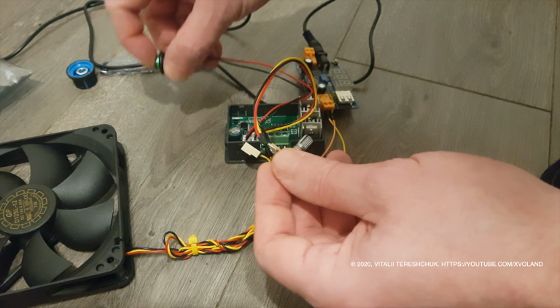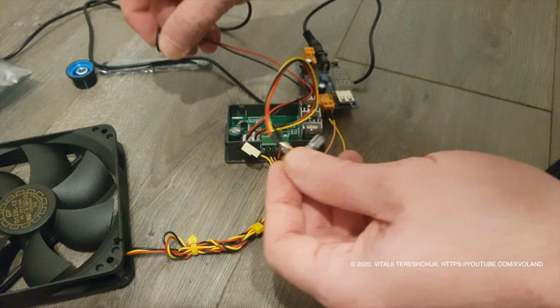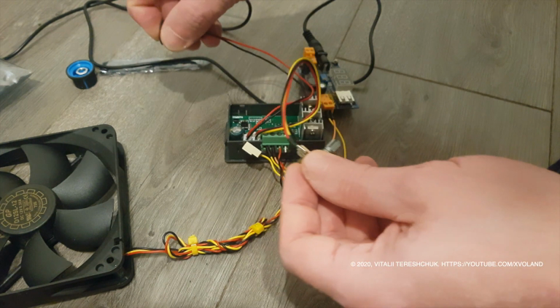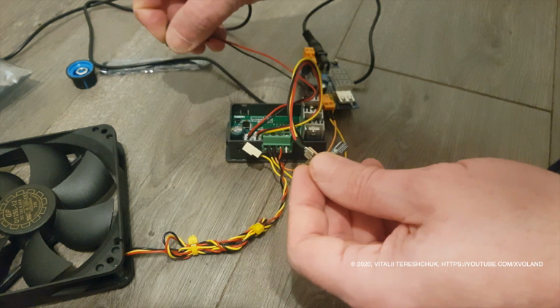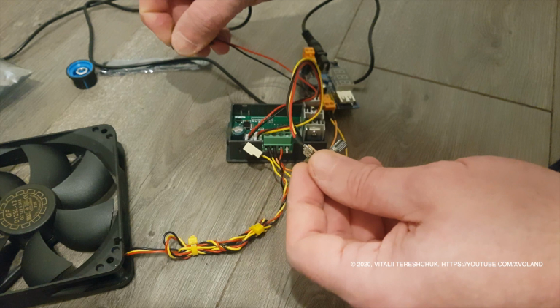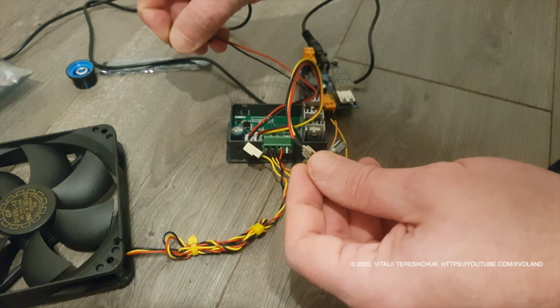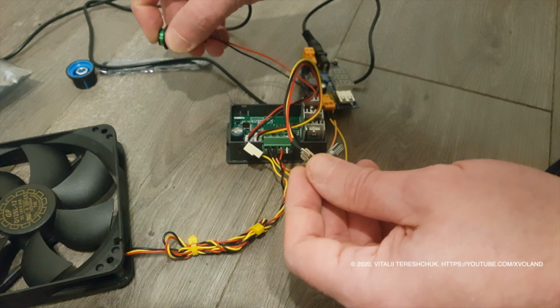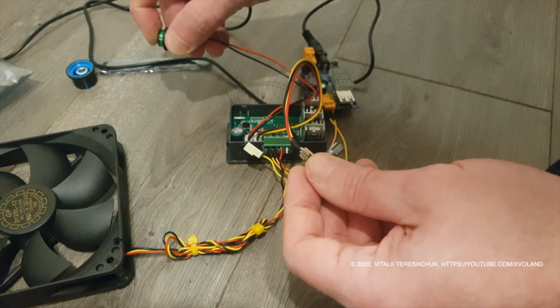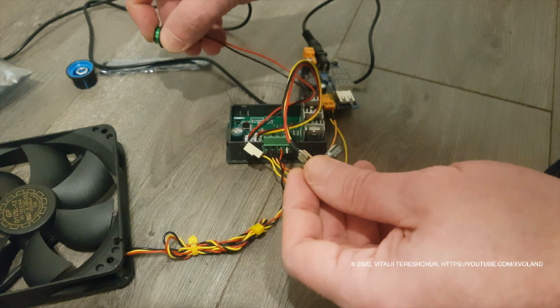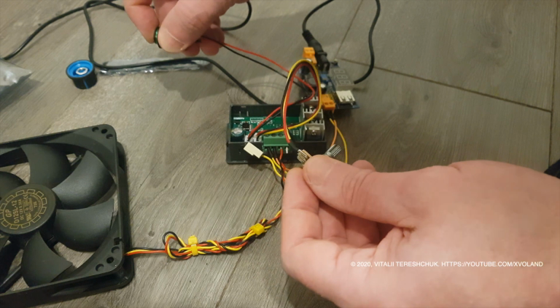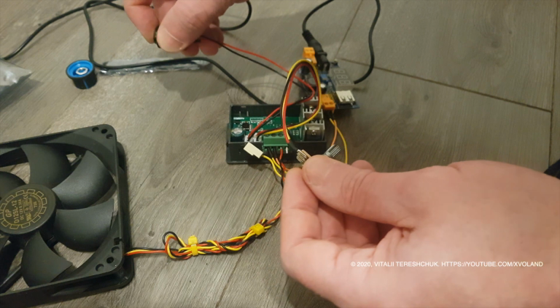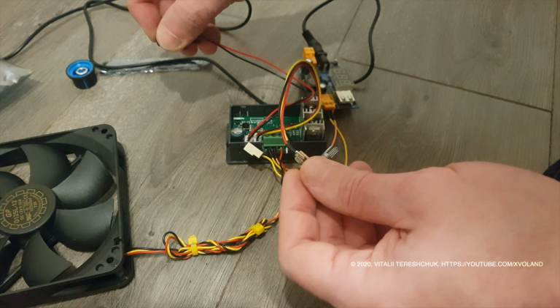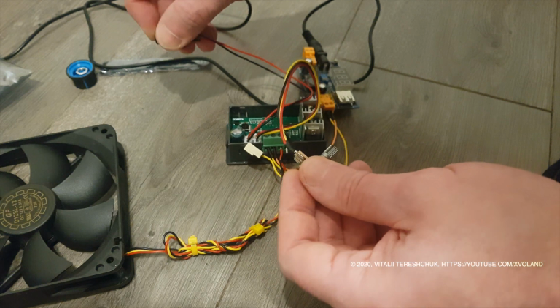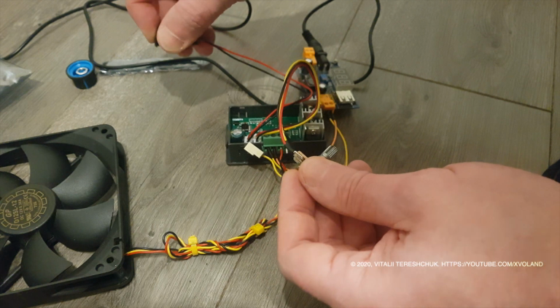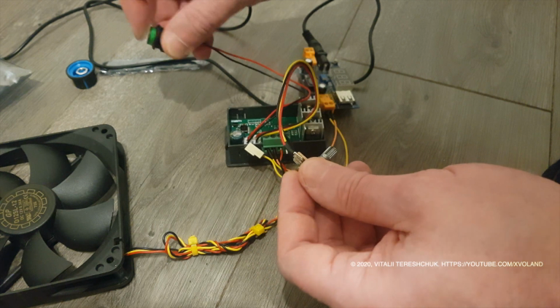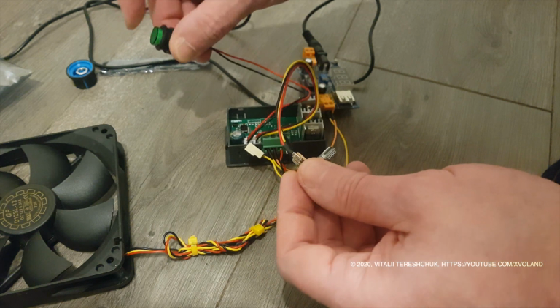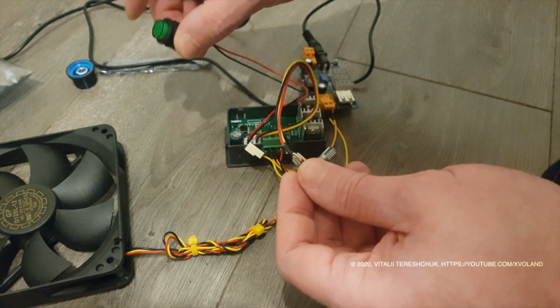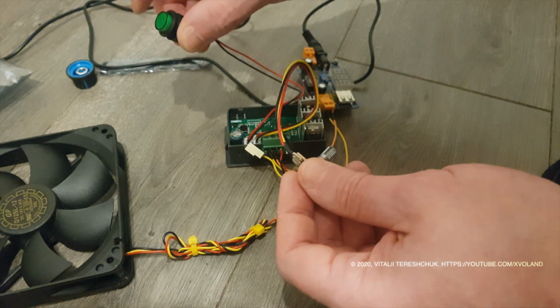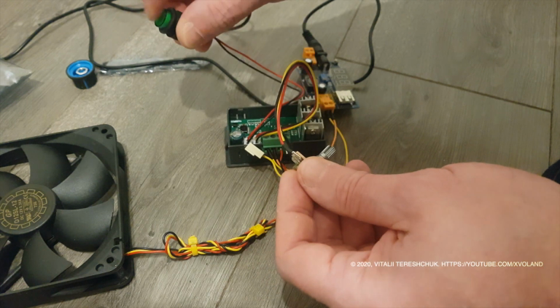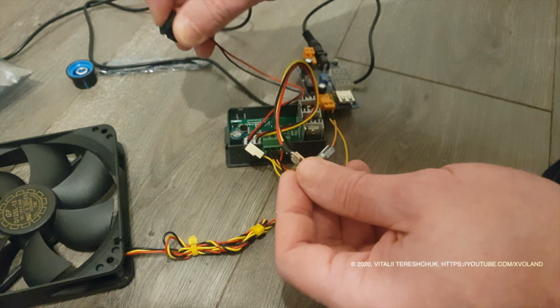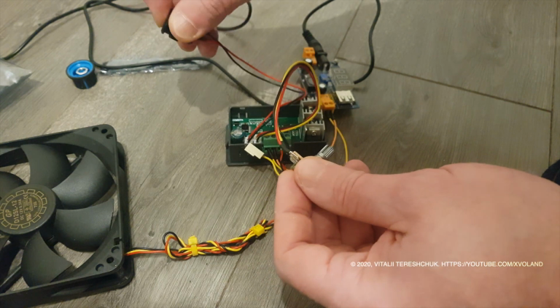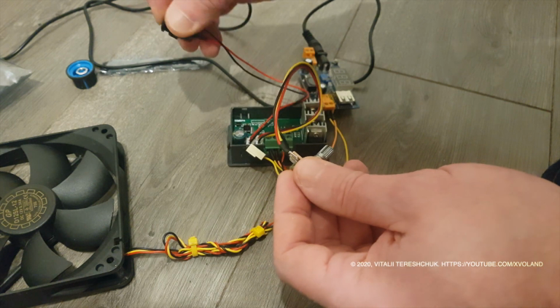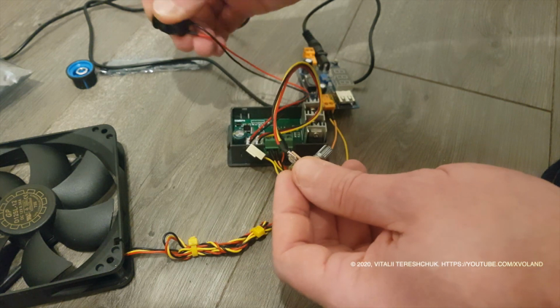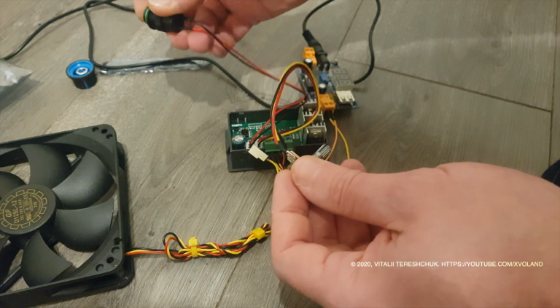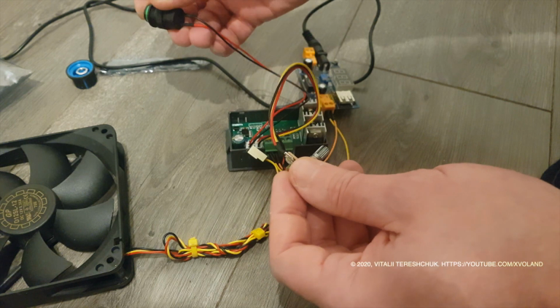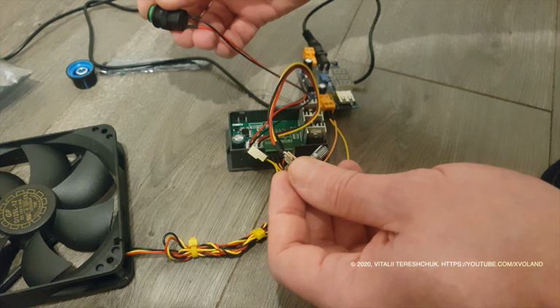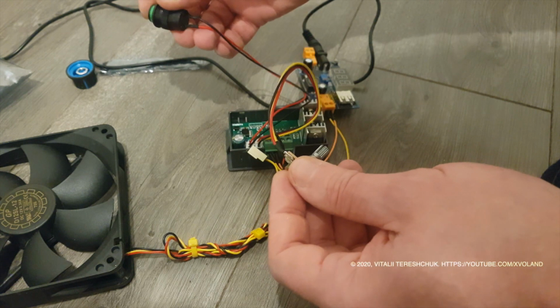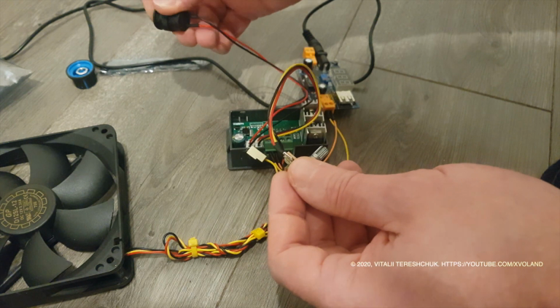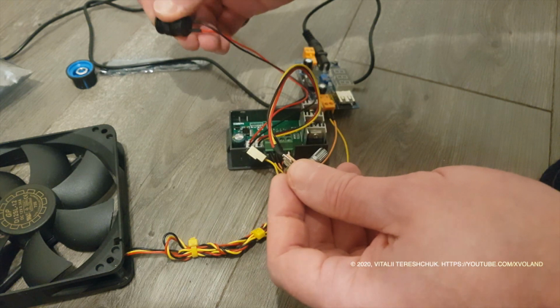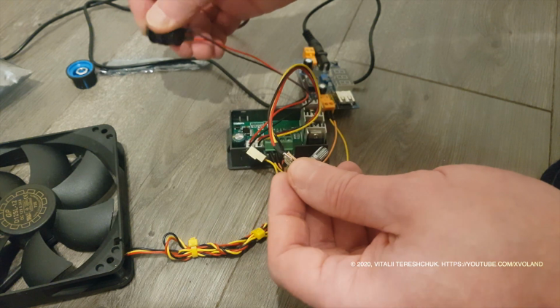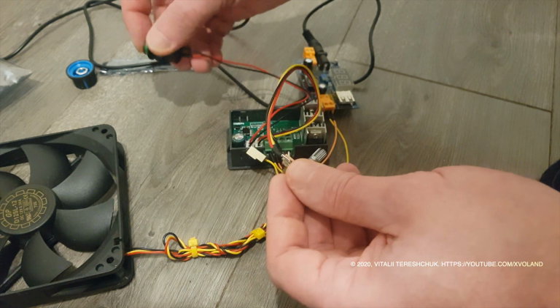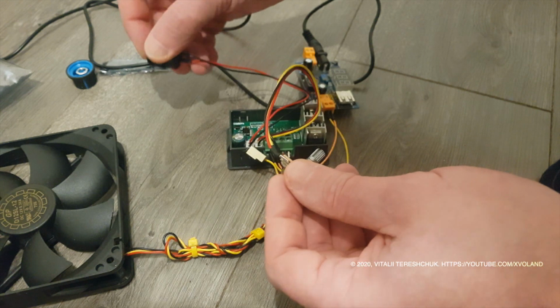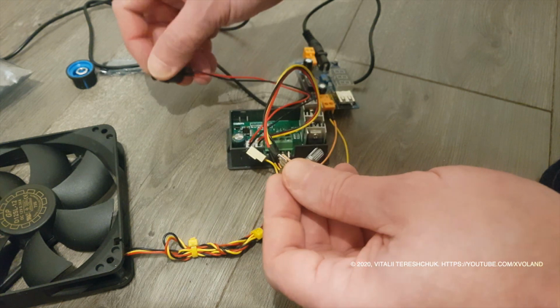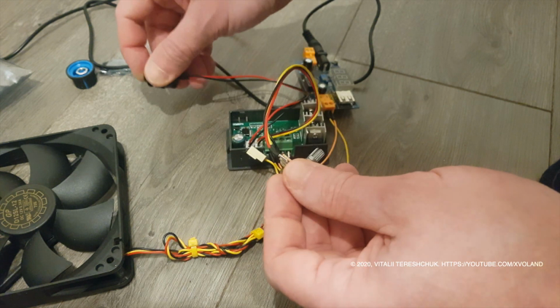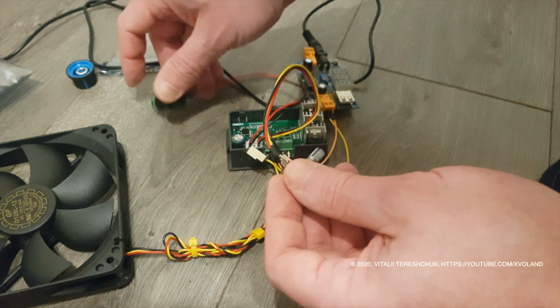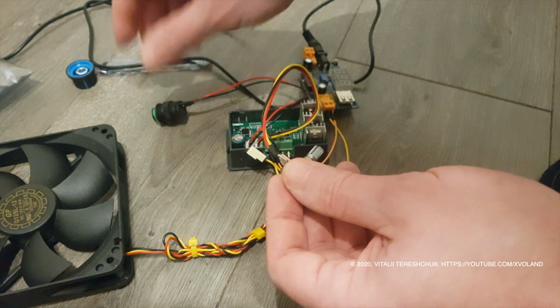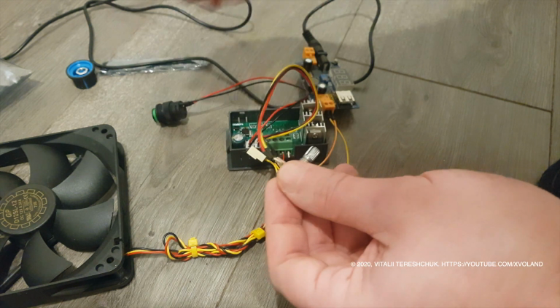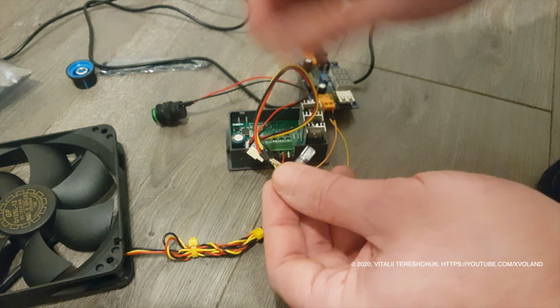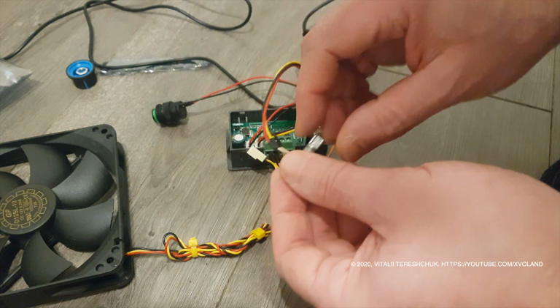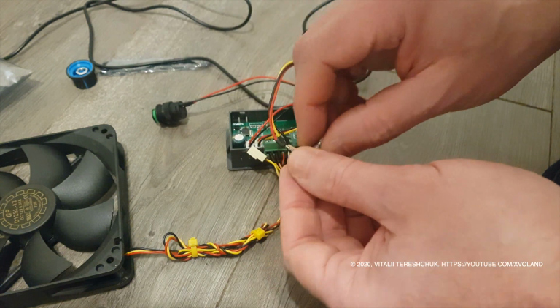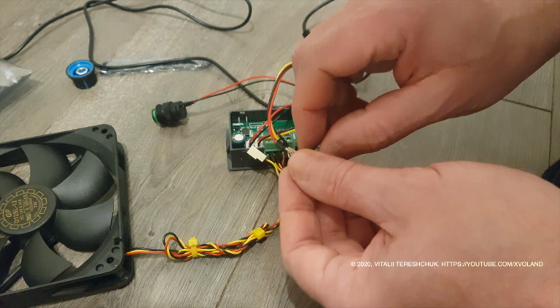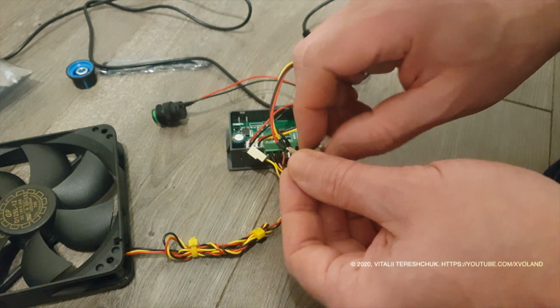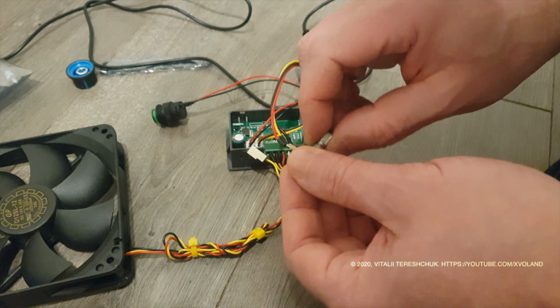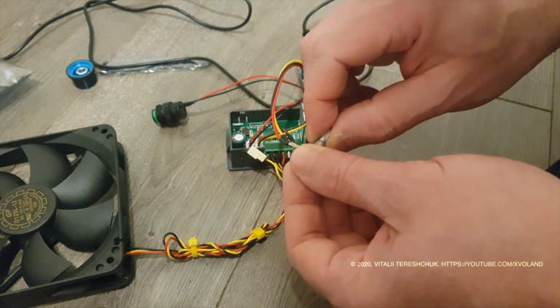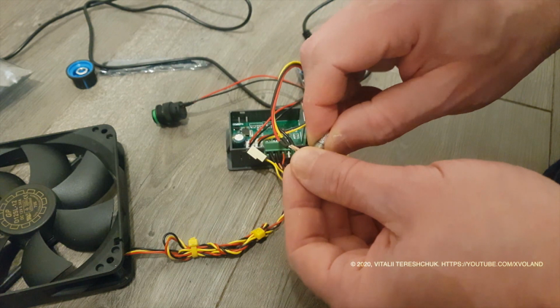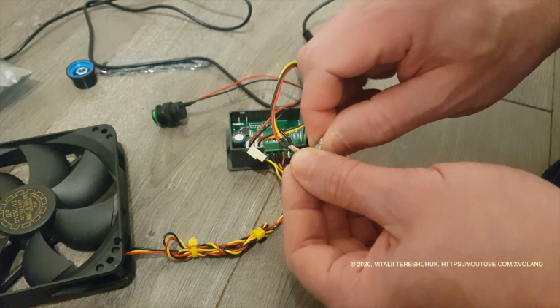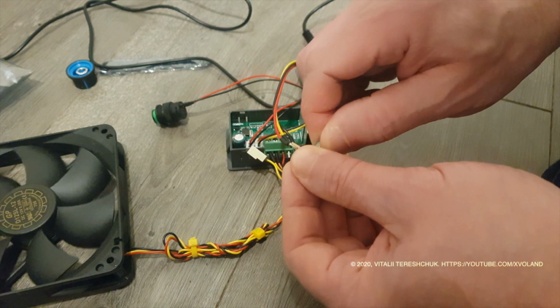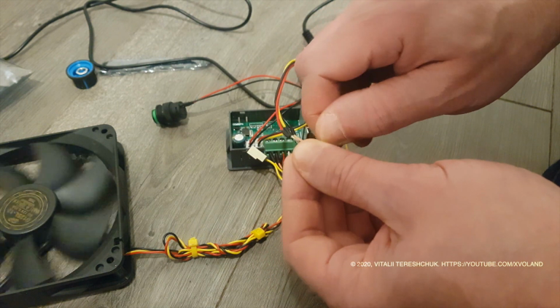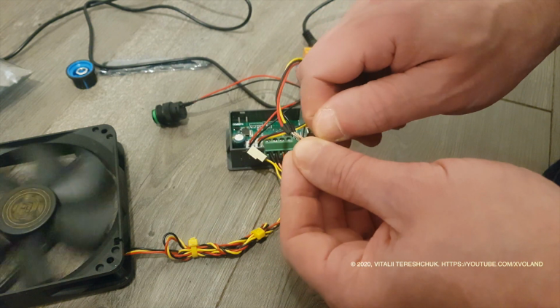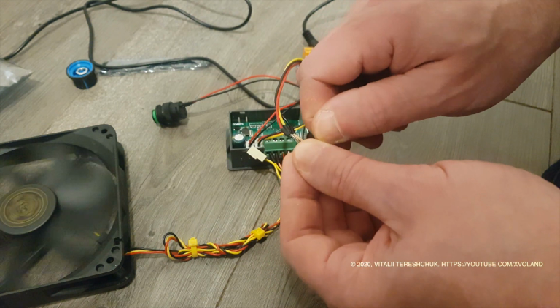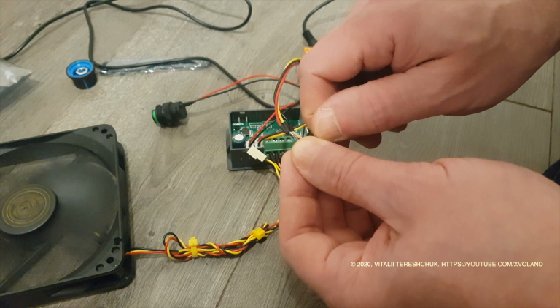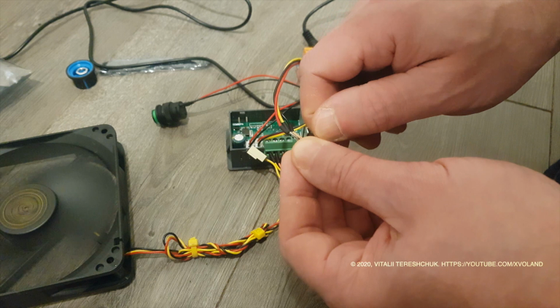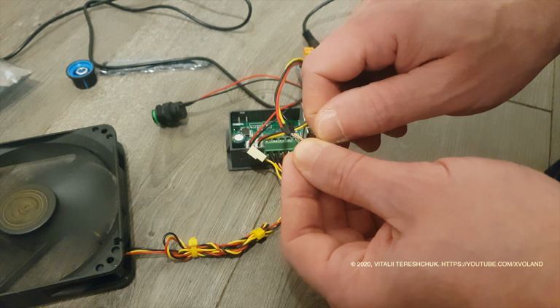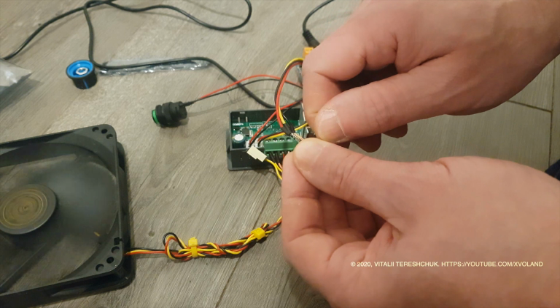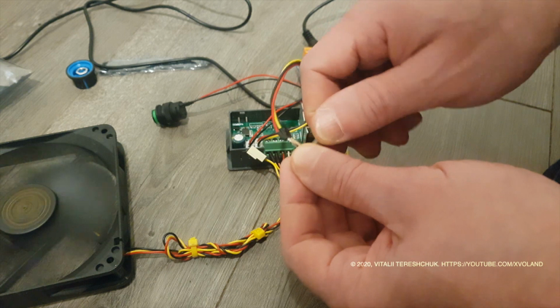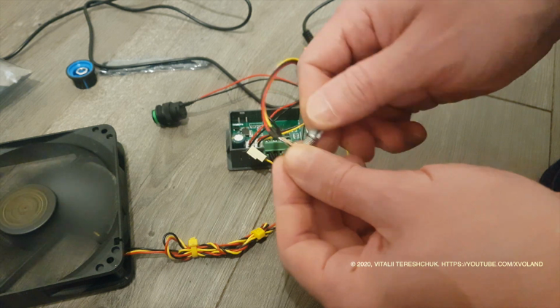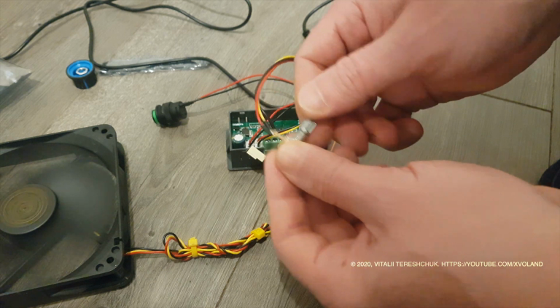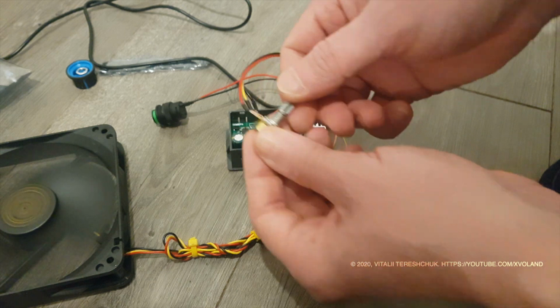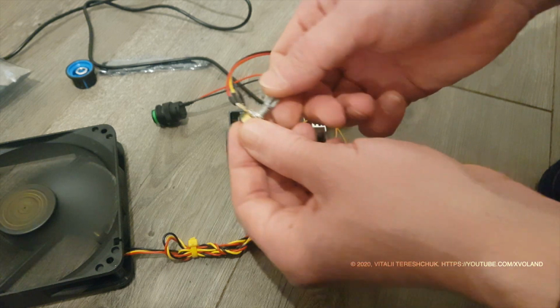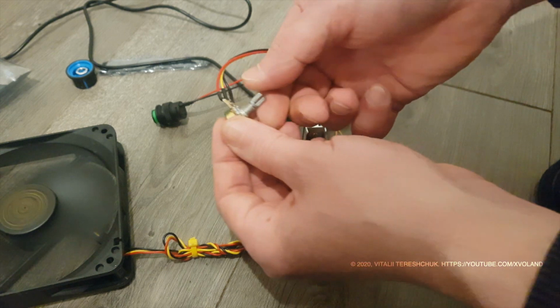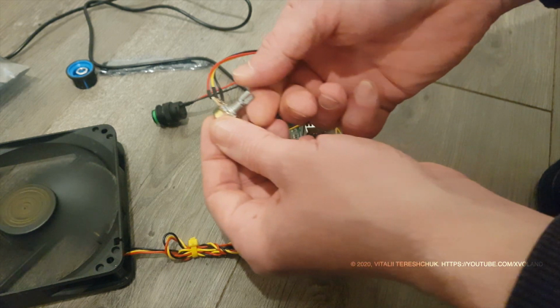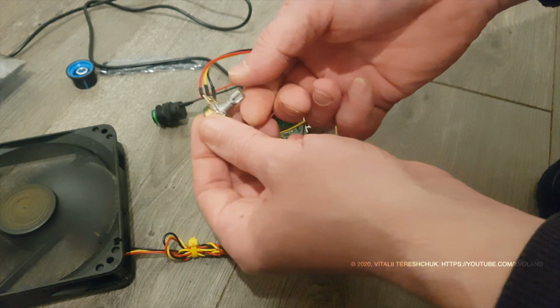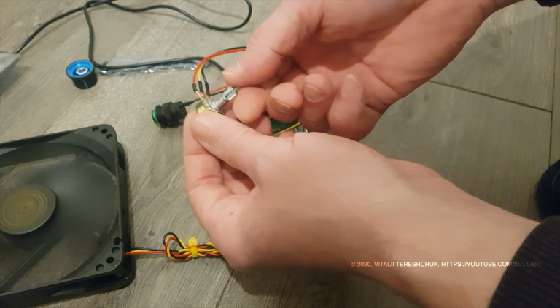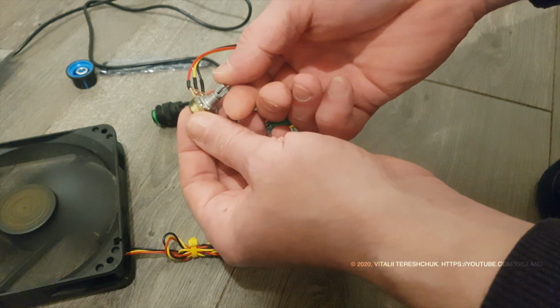How I will use this model in the future, you will see in one of the following videos.